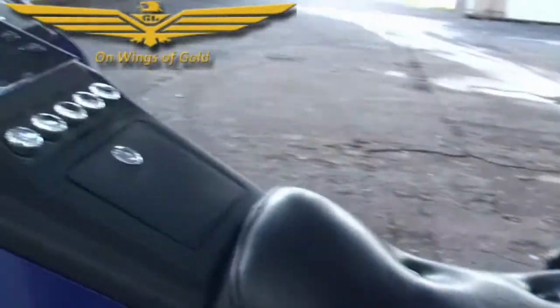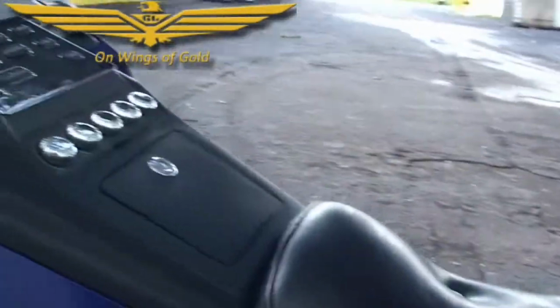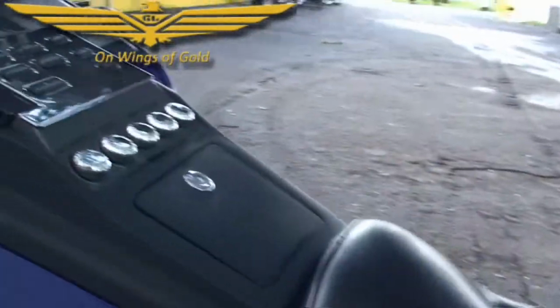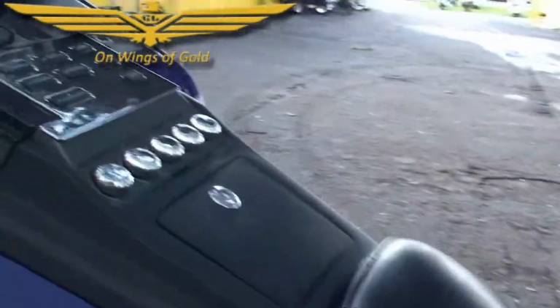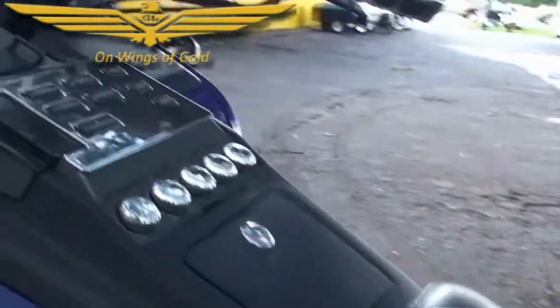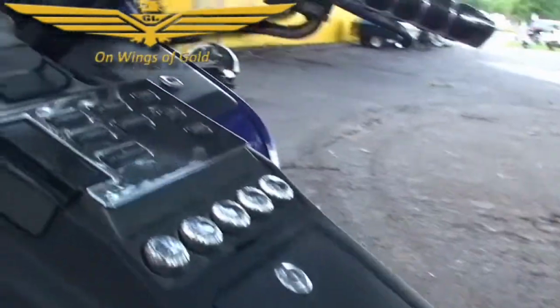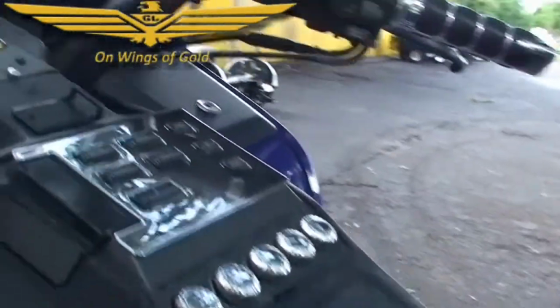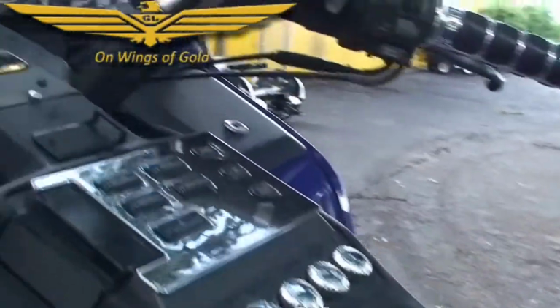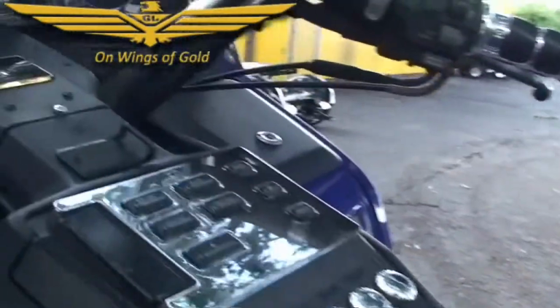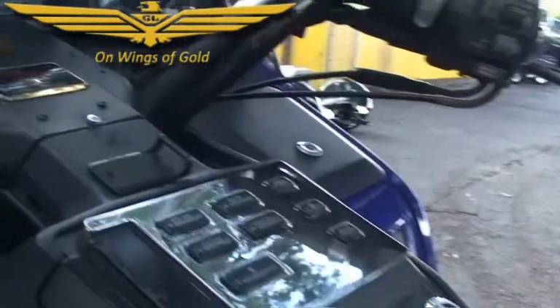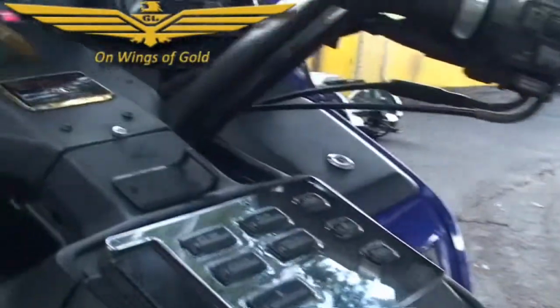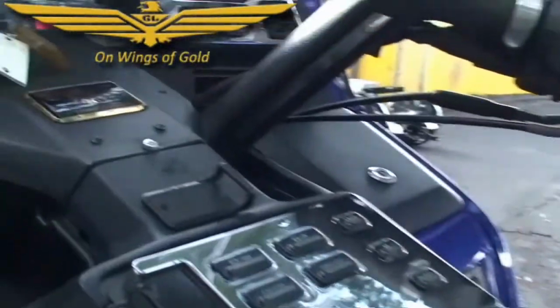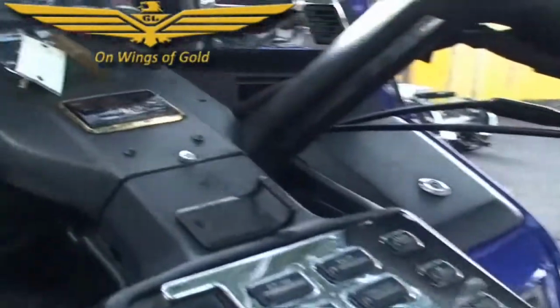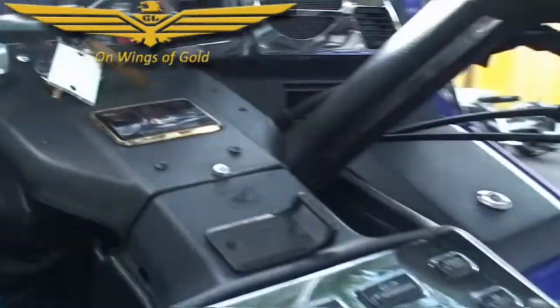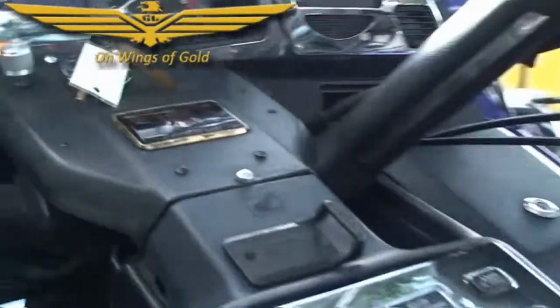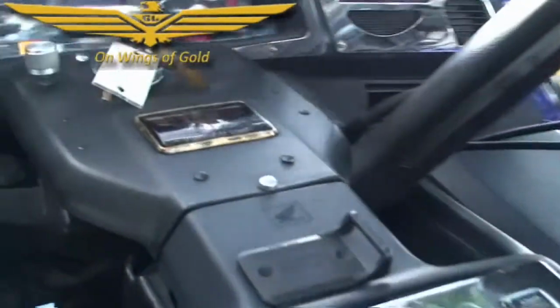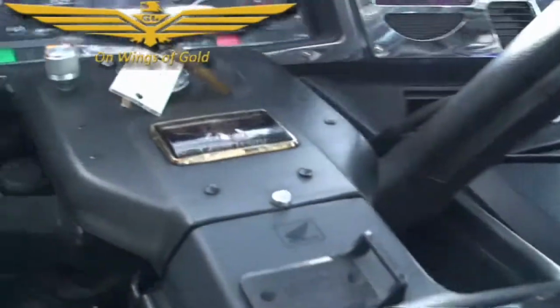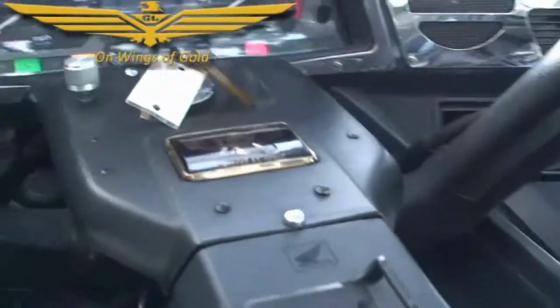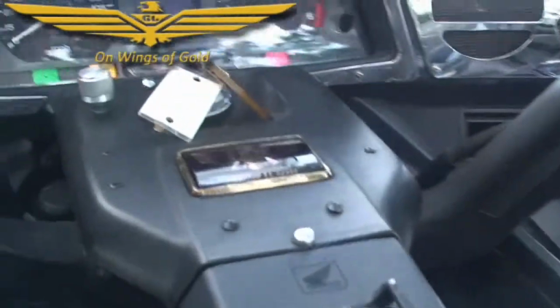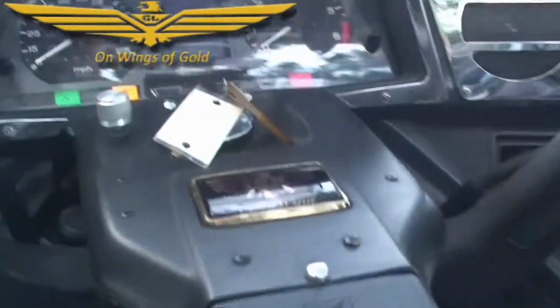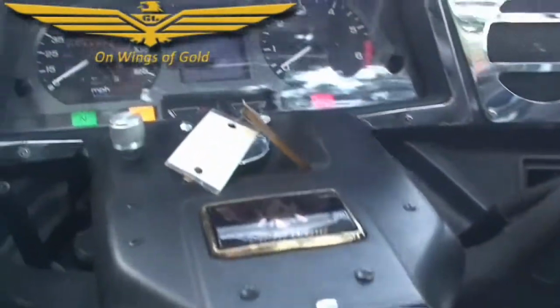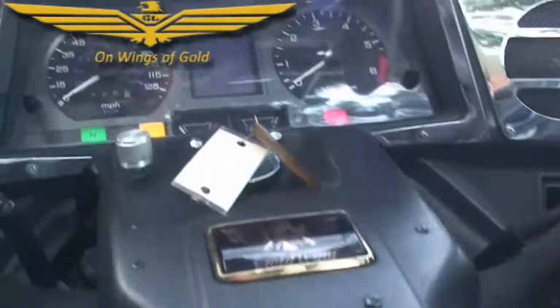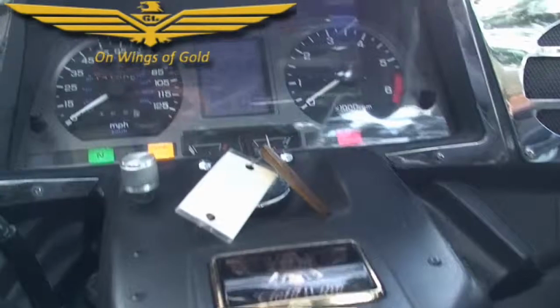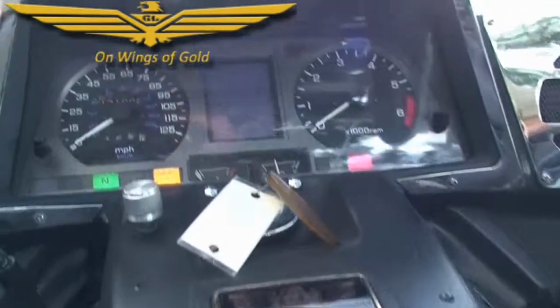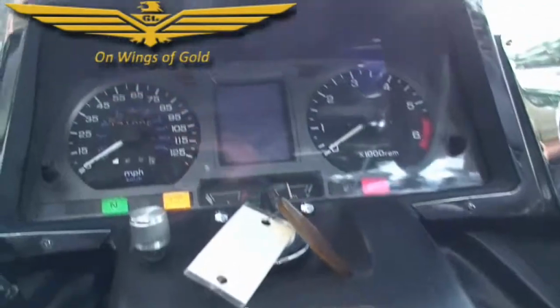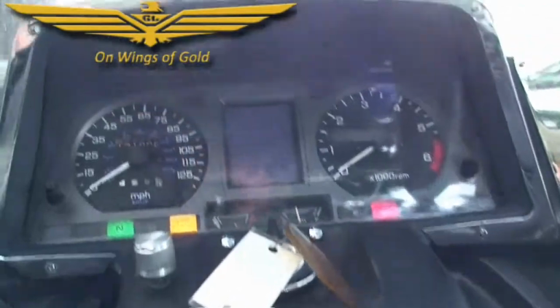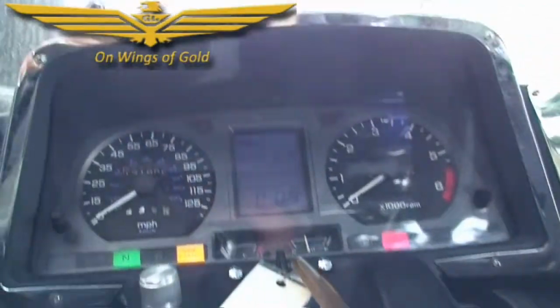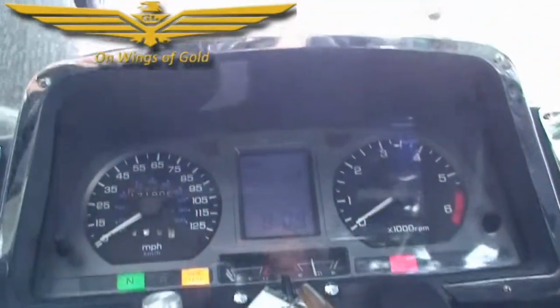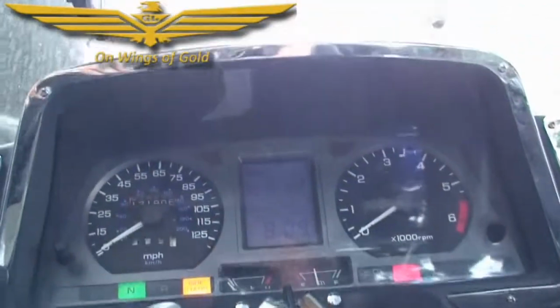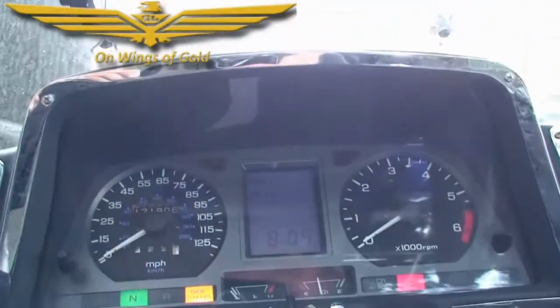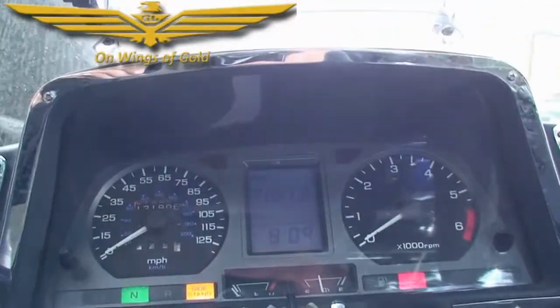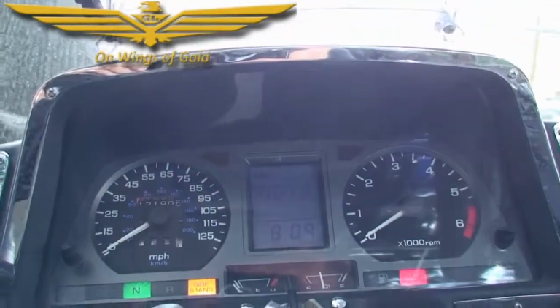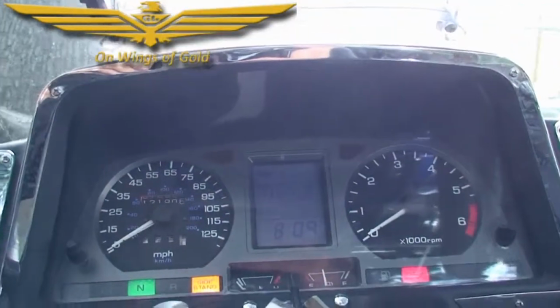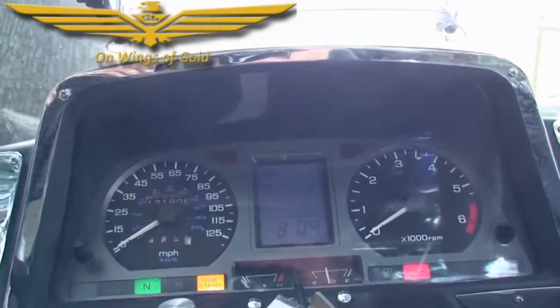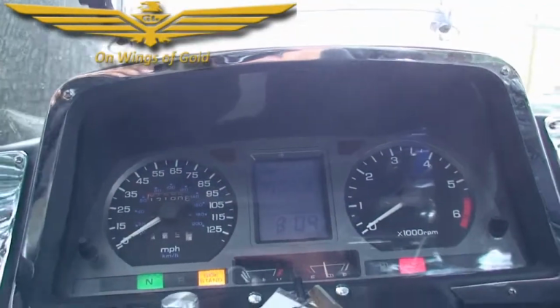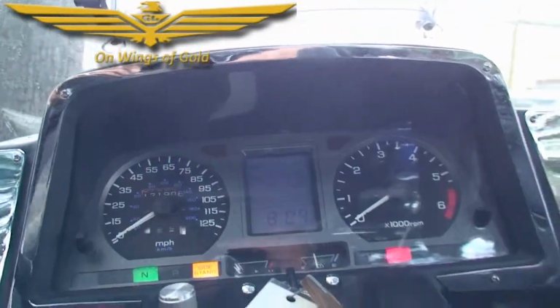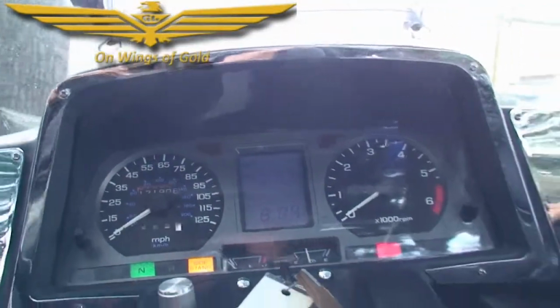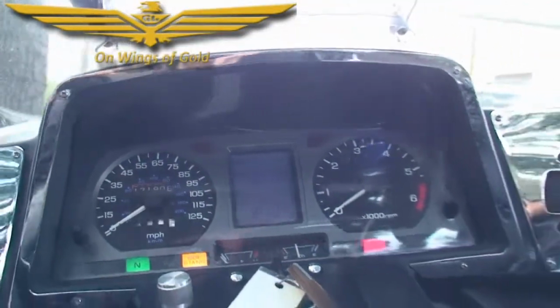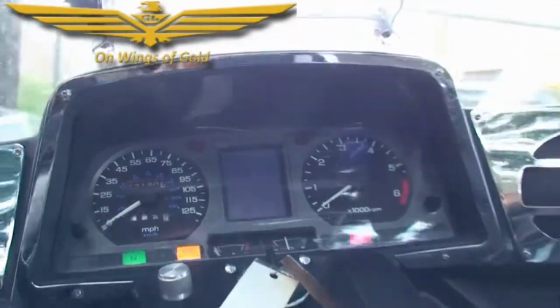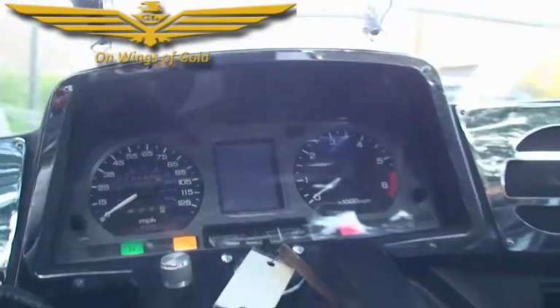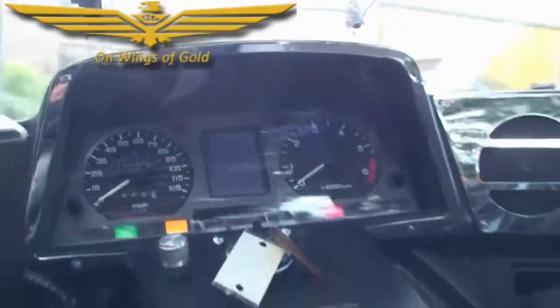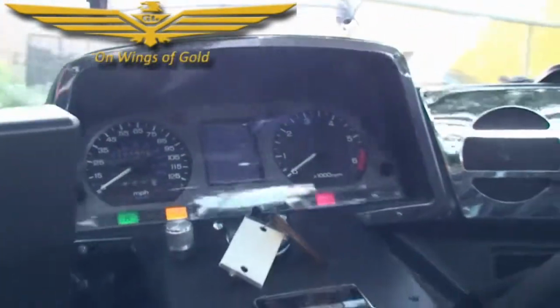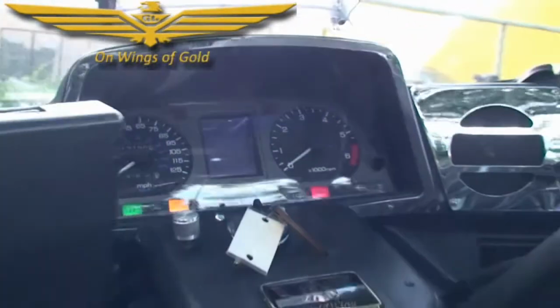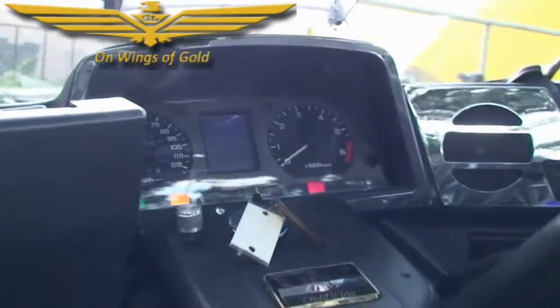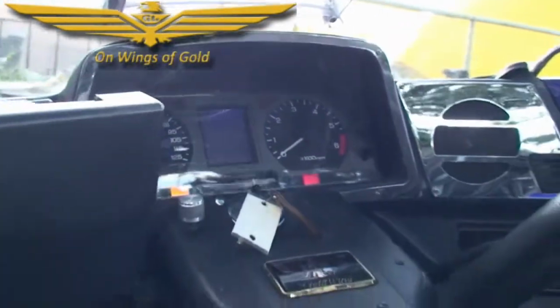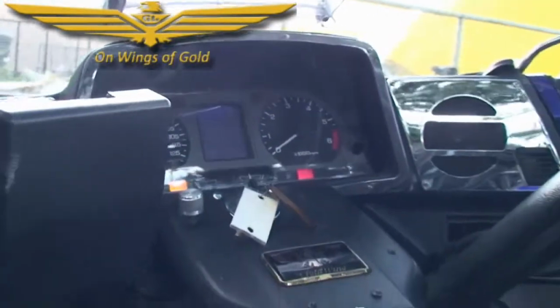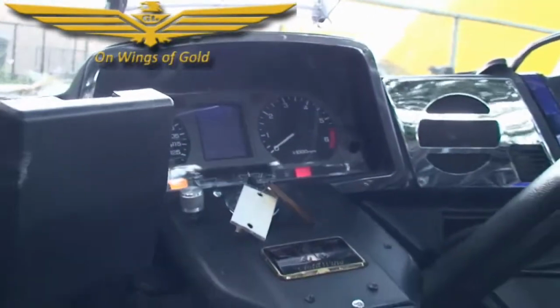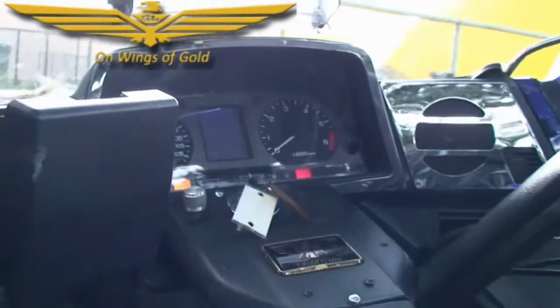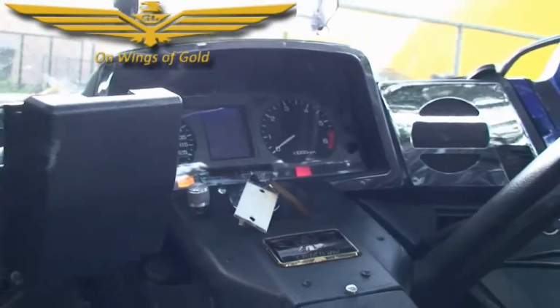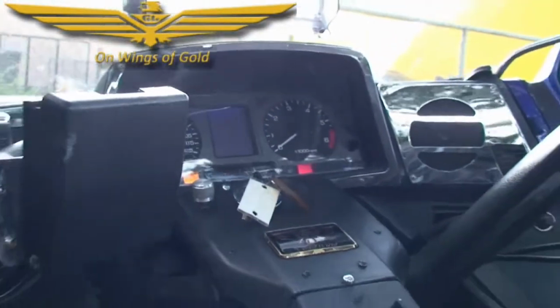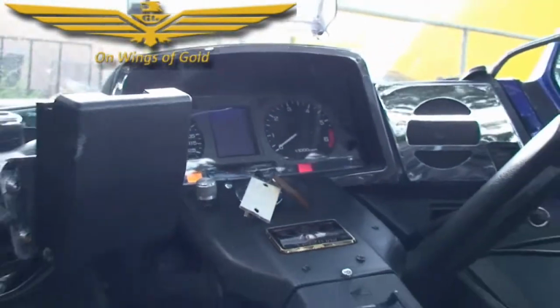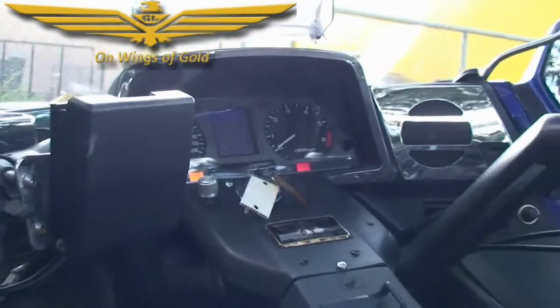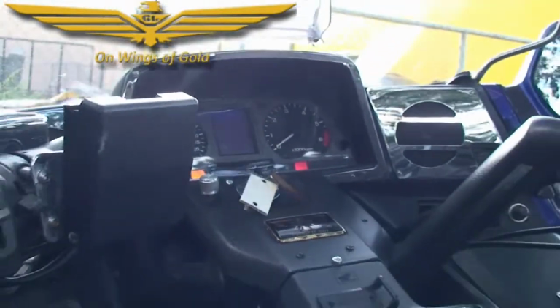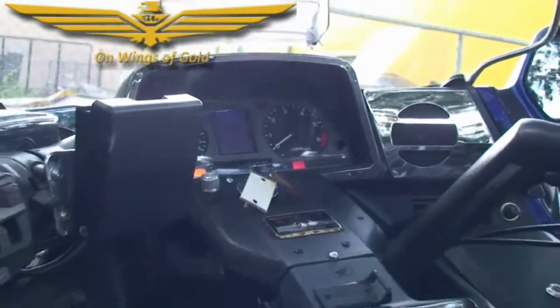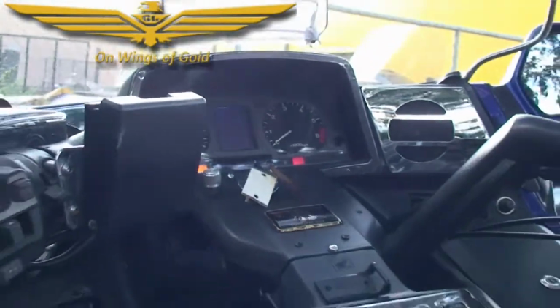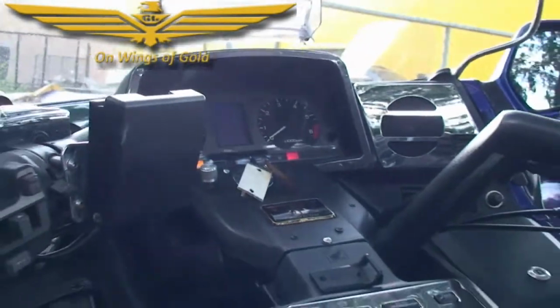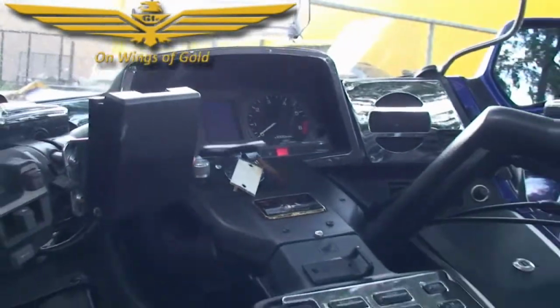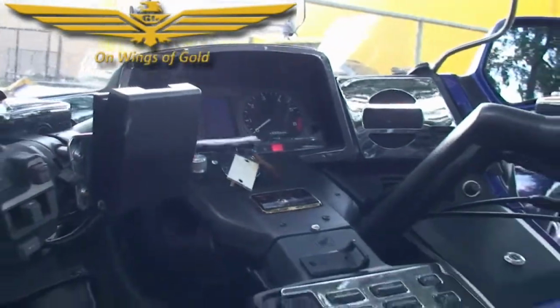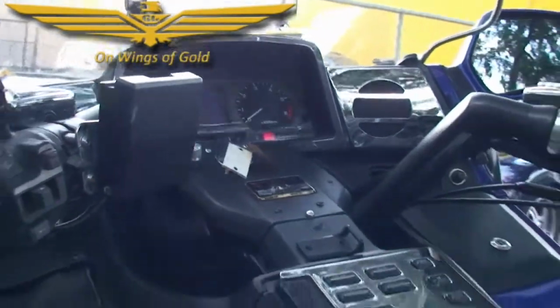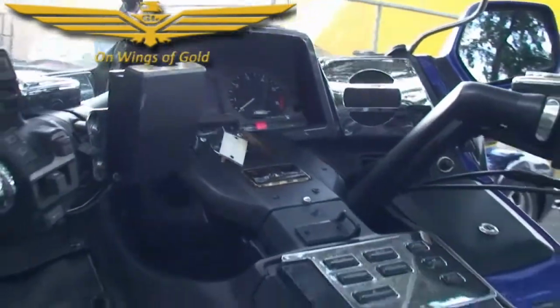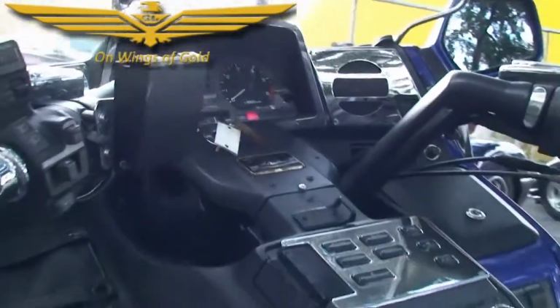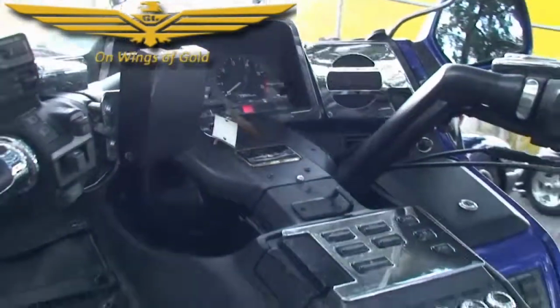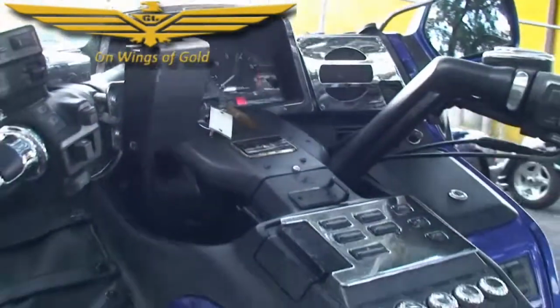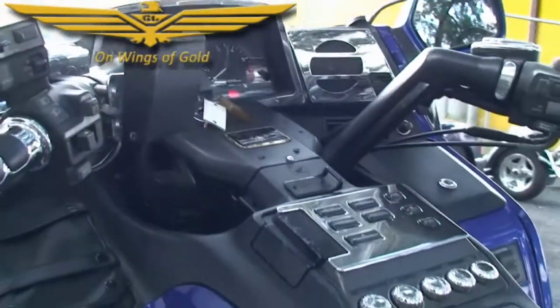This bike does have reverse. It comes with a CB radio, AM/FM with a cassette, and it has cruise control.